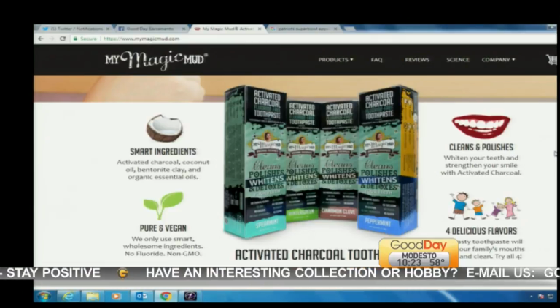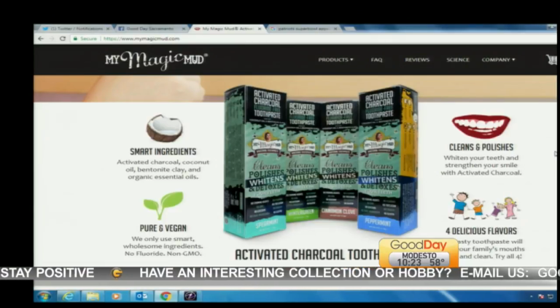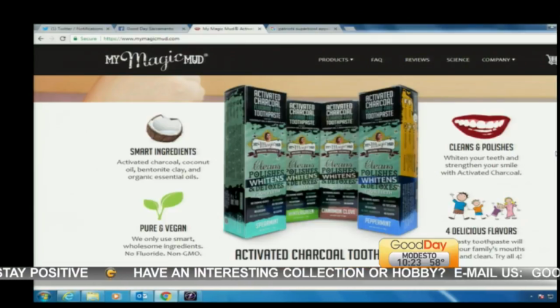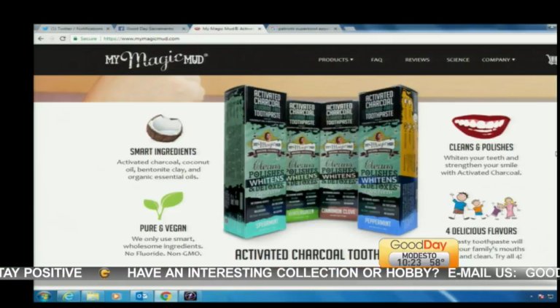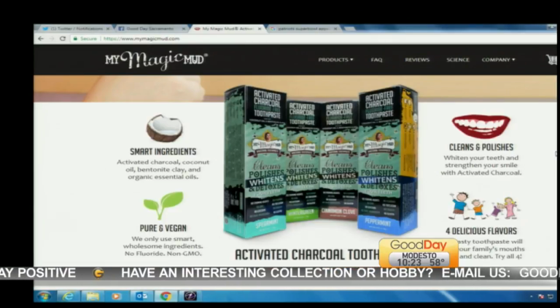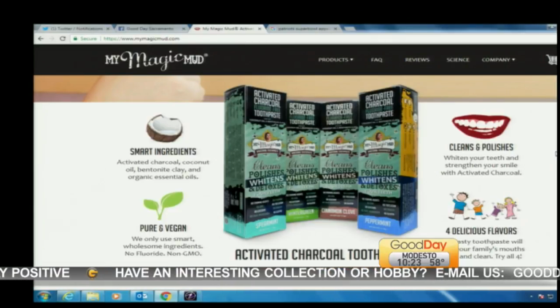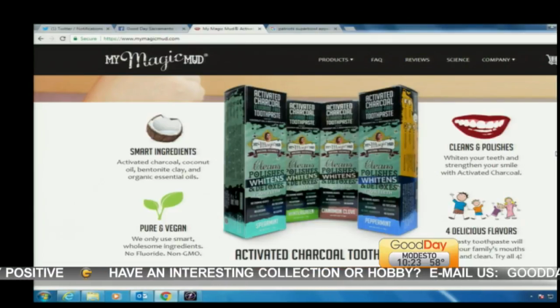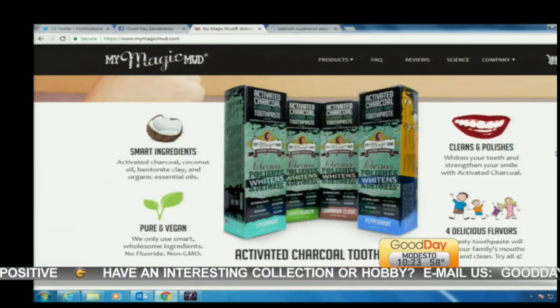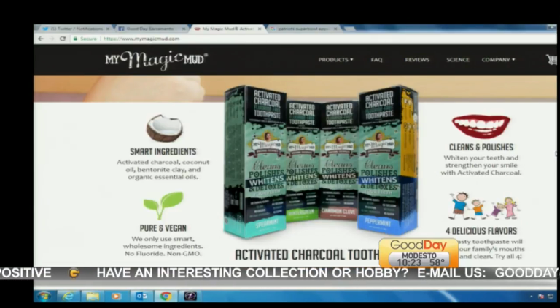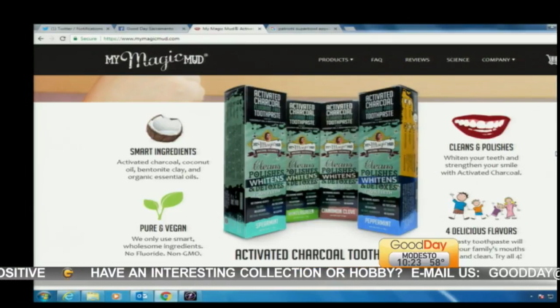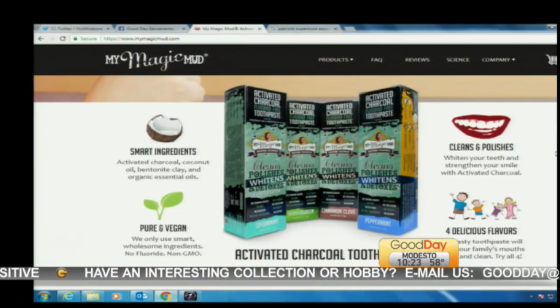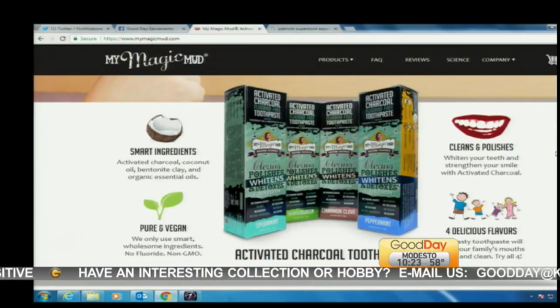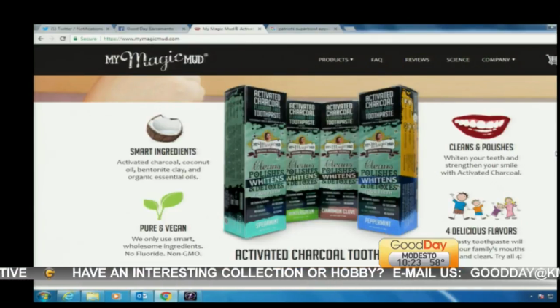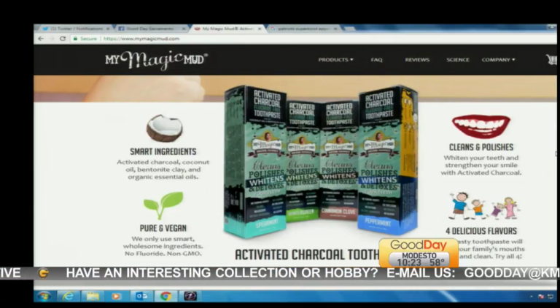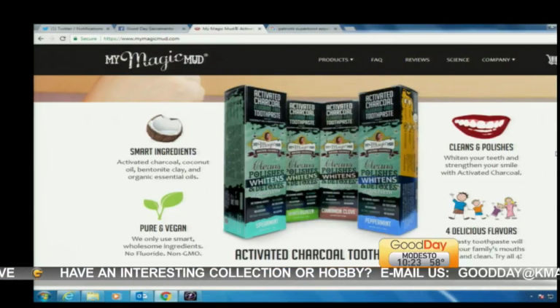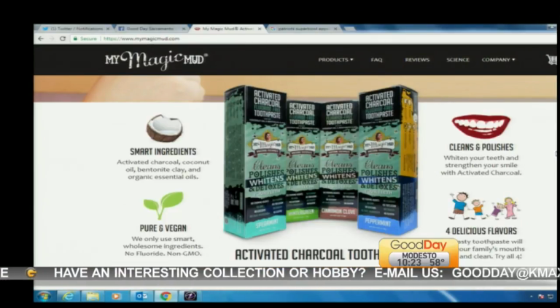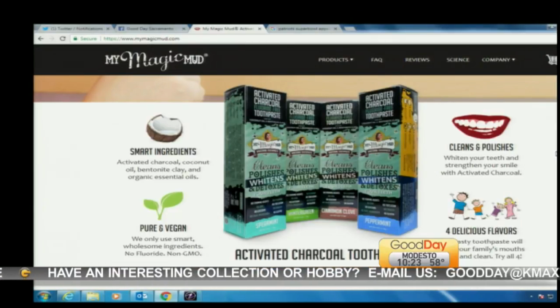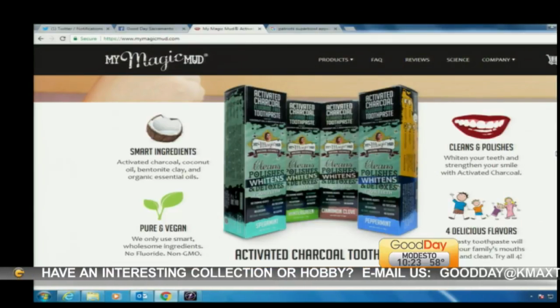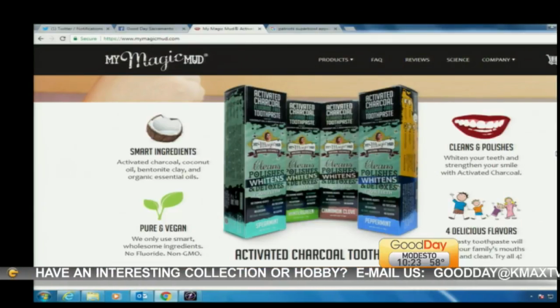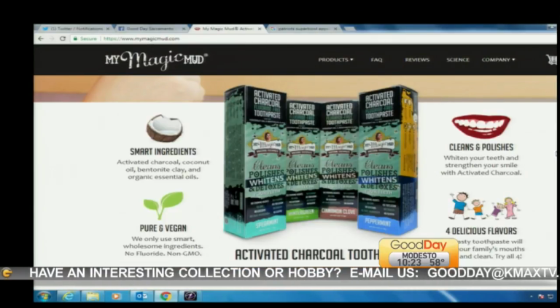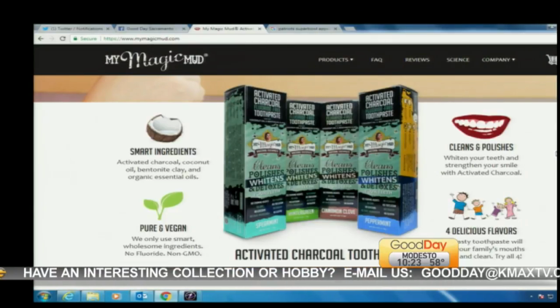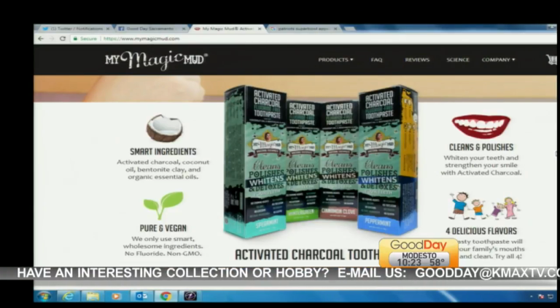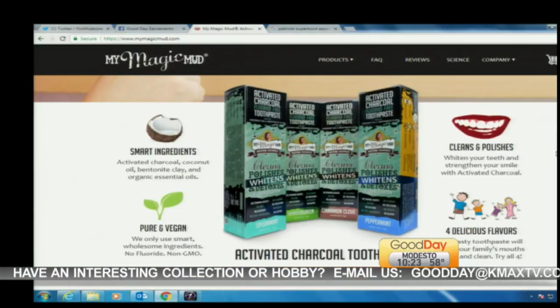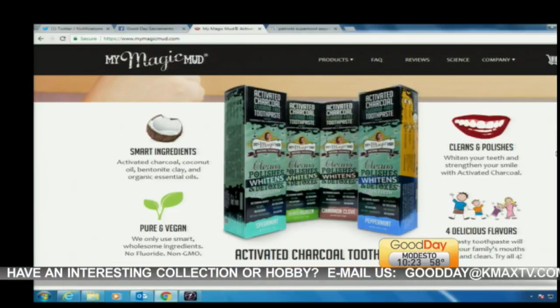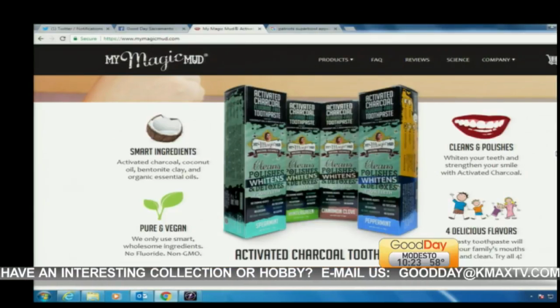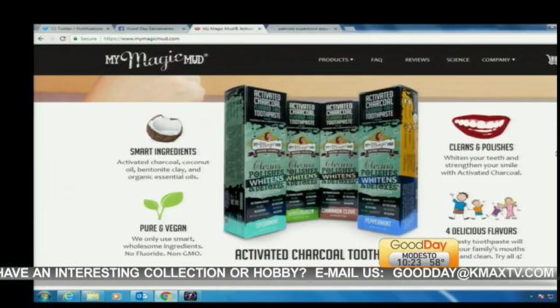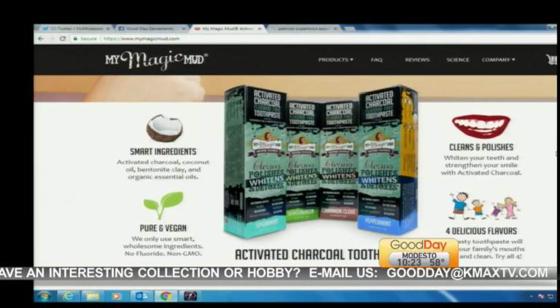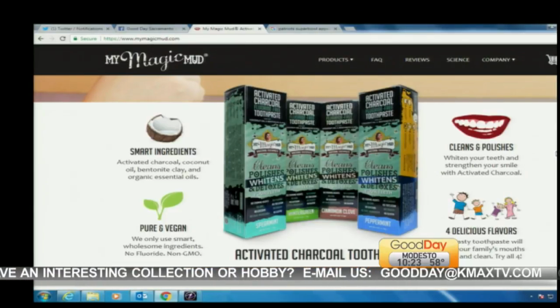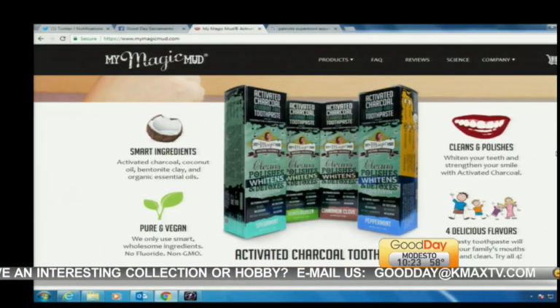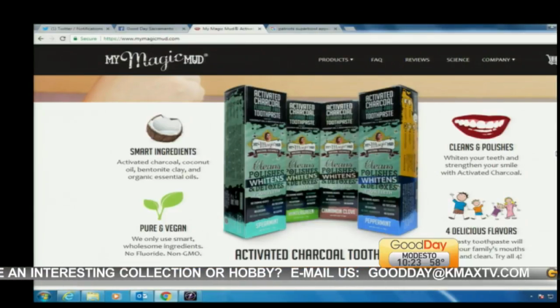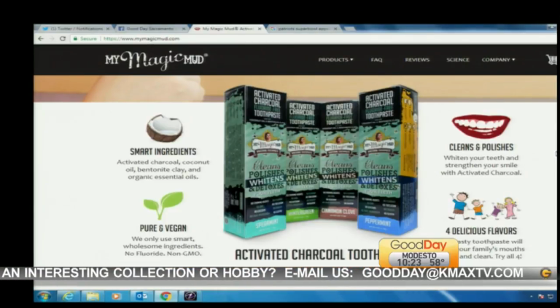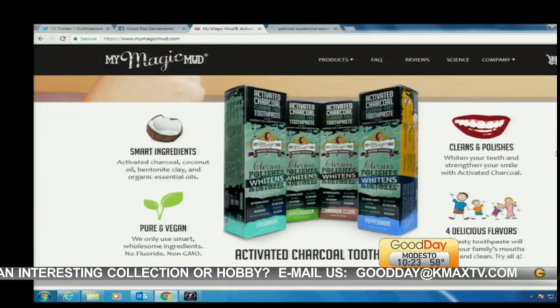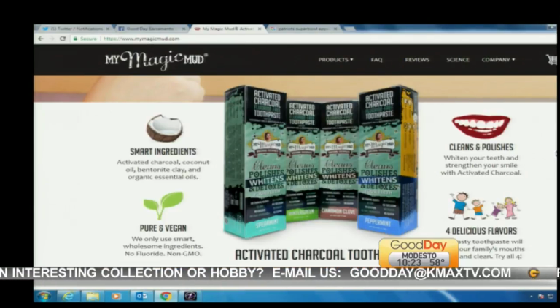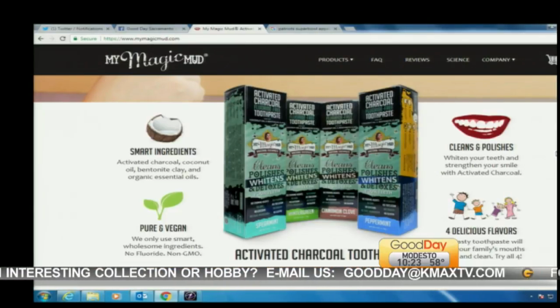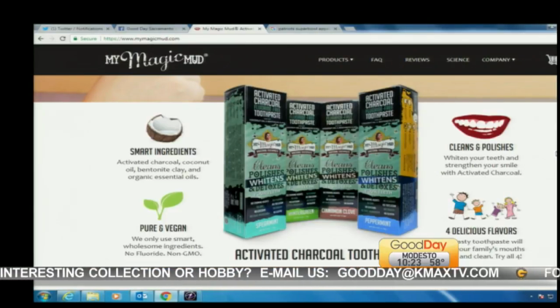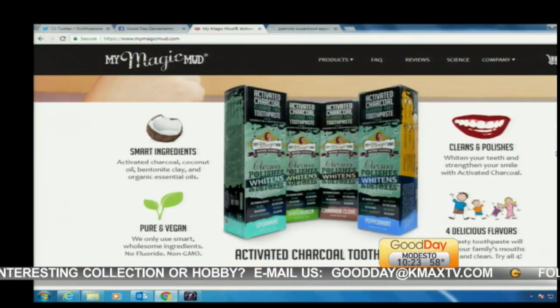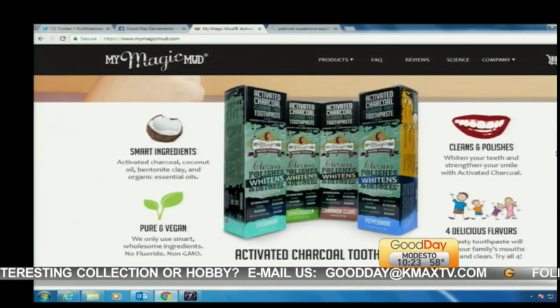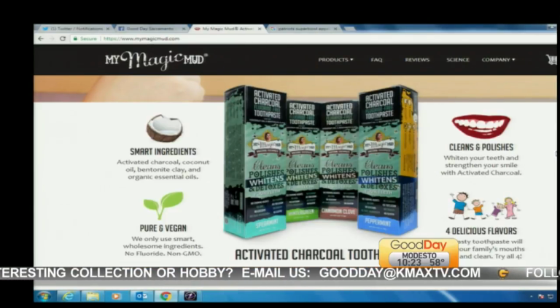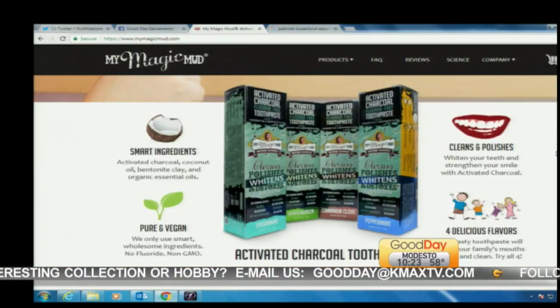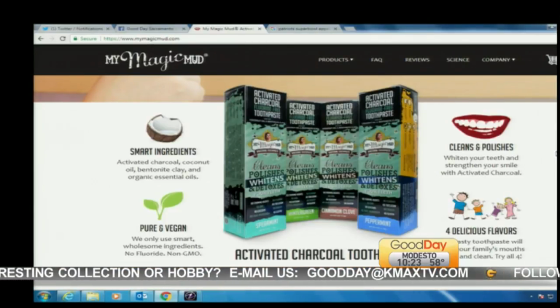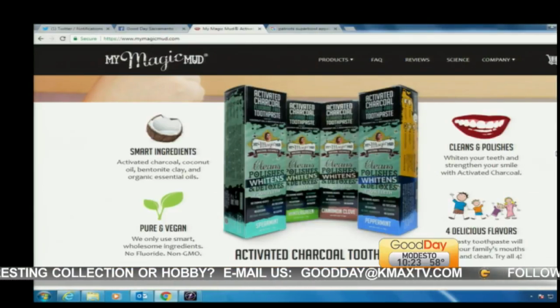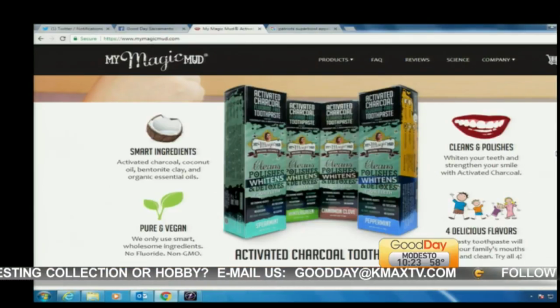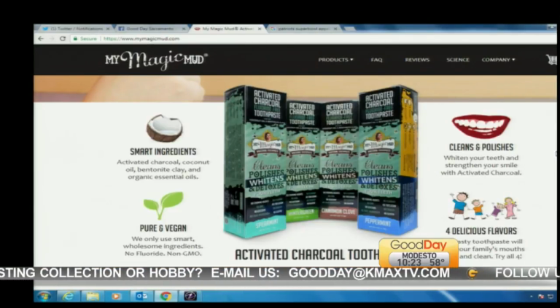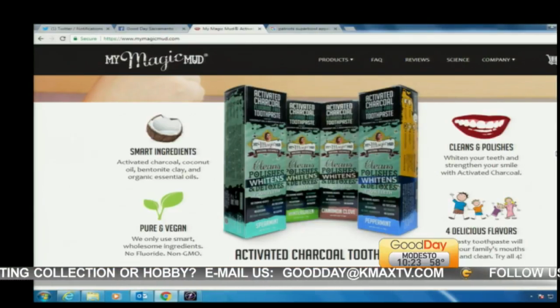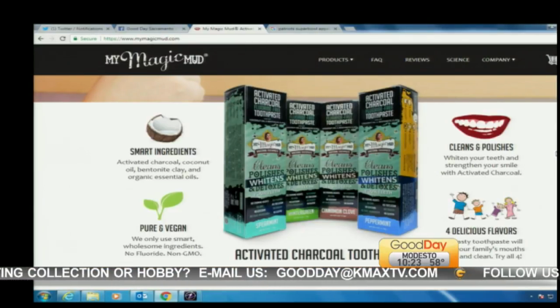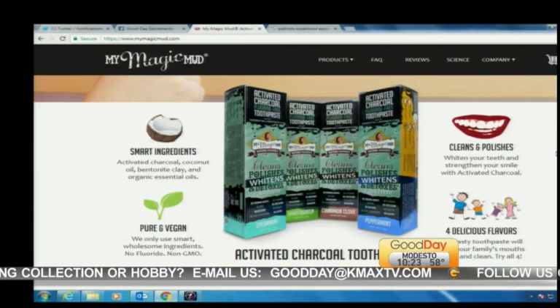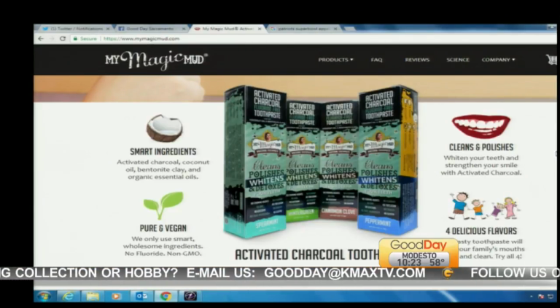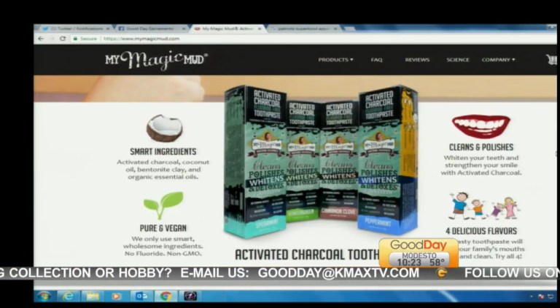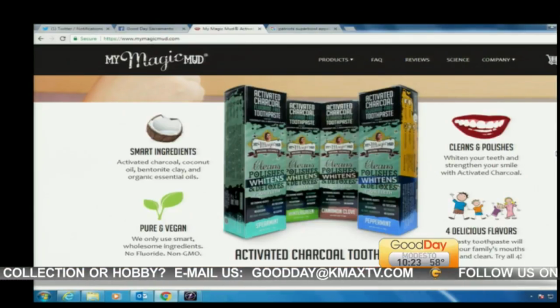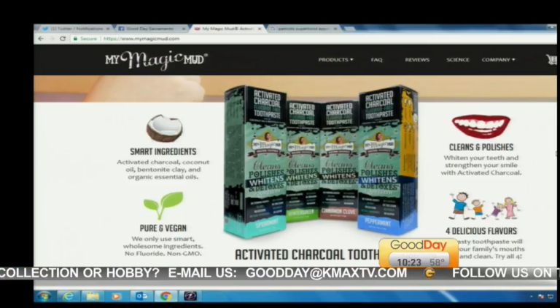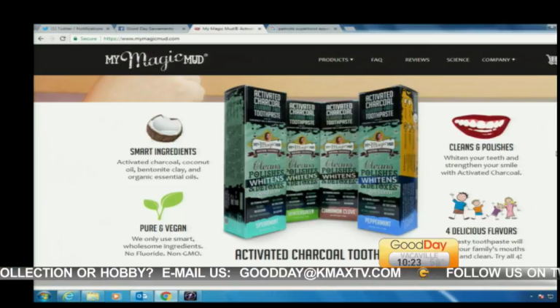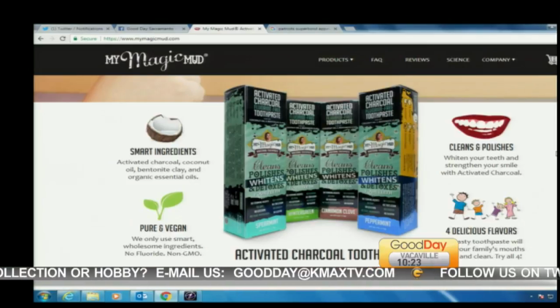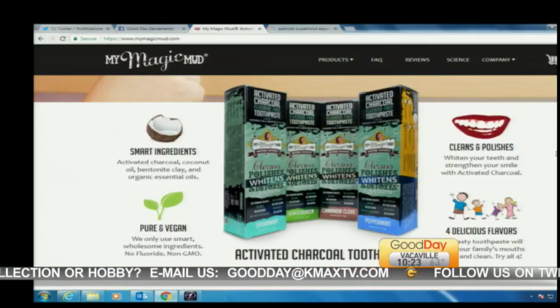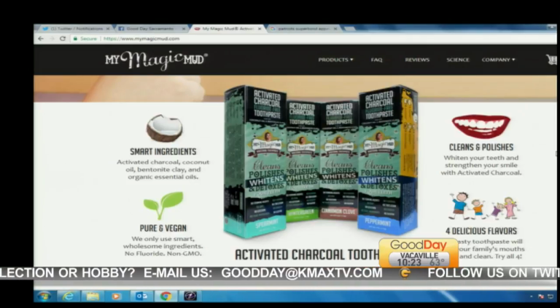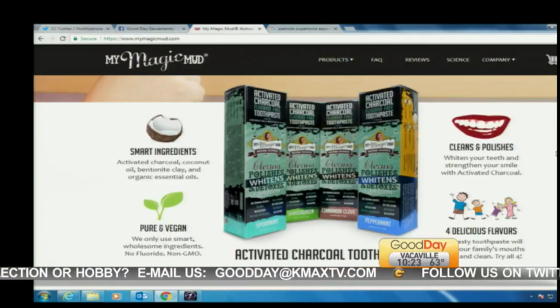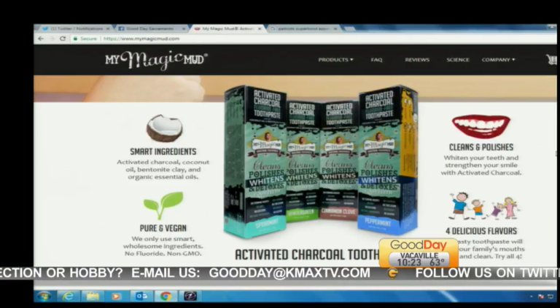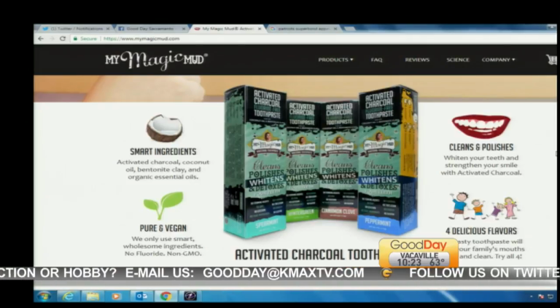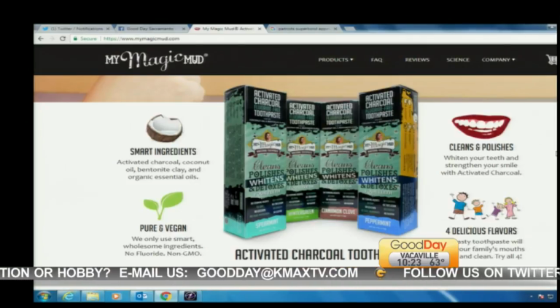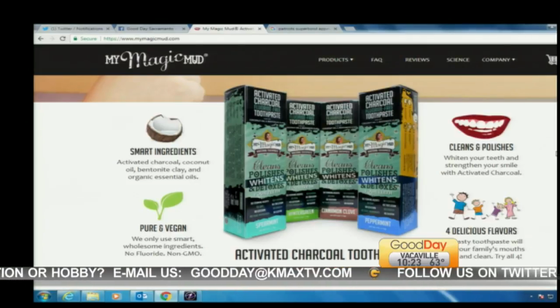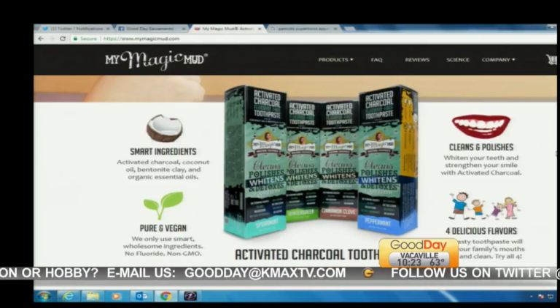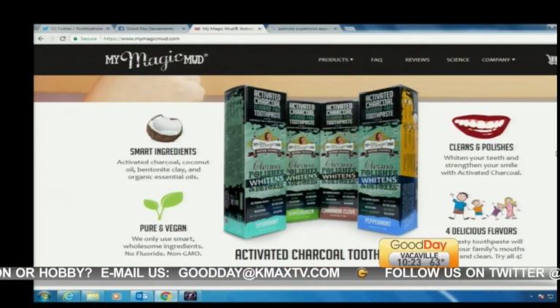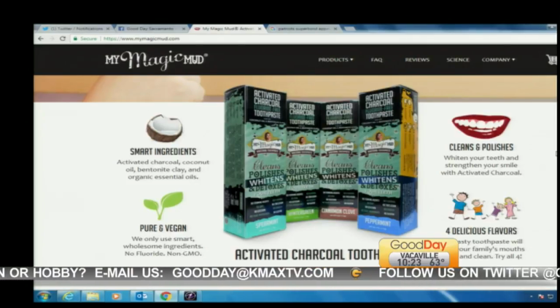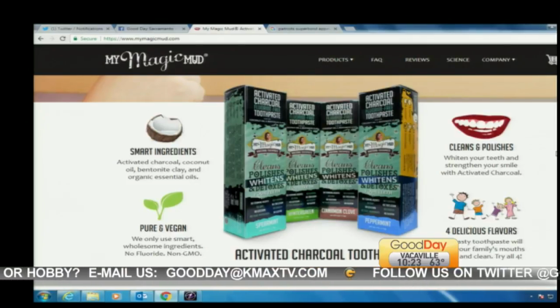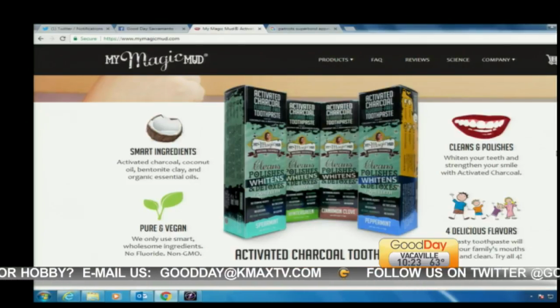Activated charcoal? Yes. Let's see what it looks like when it comes out. Okay — it actually looks black.